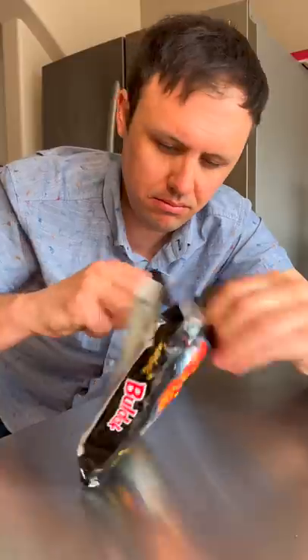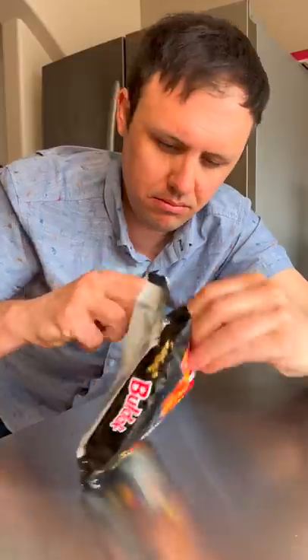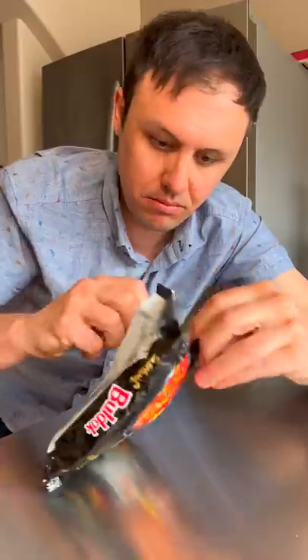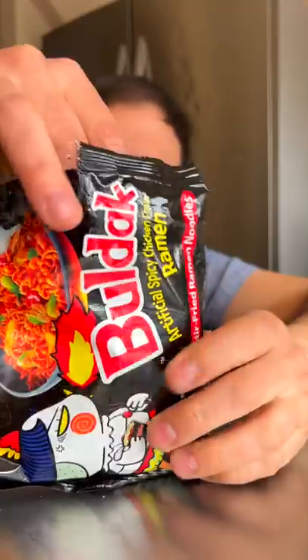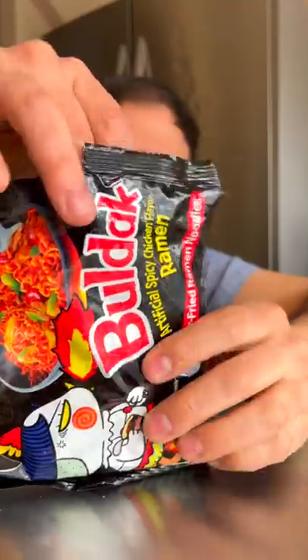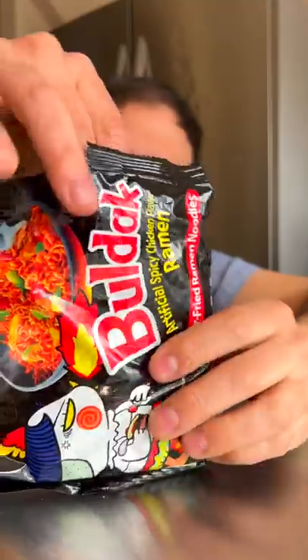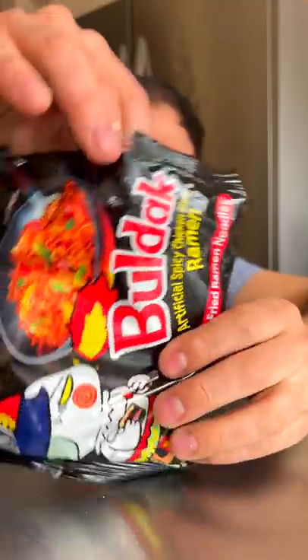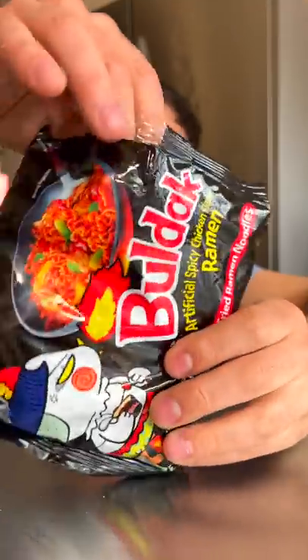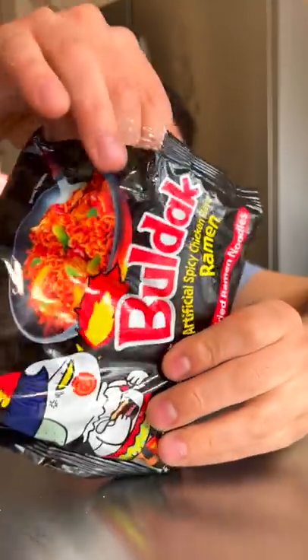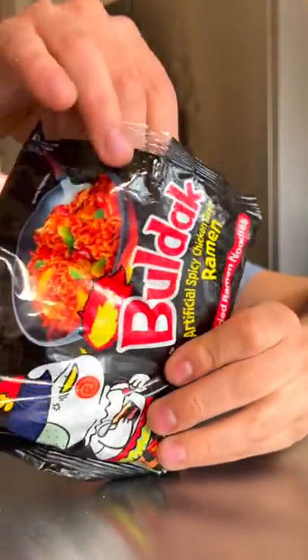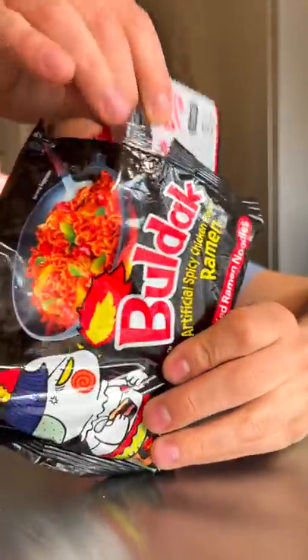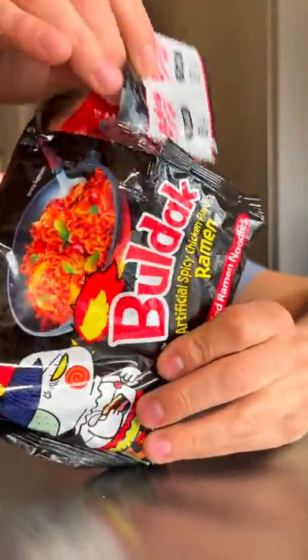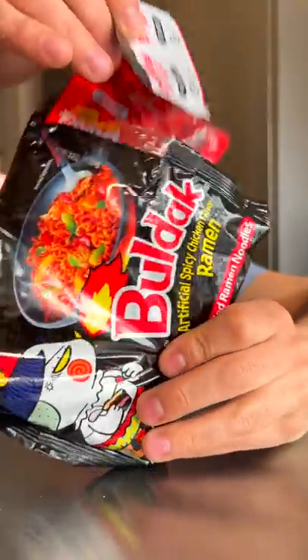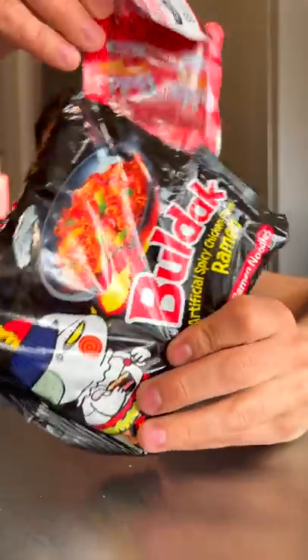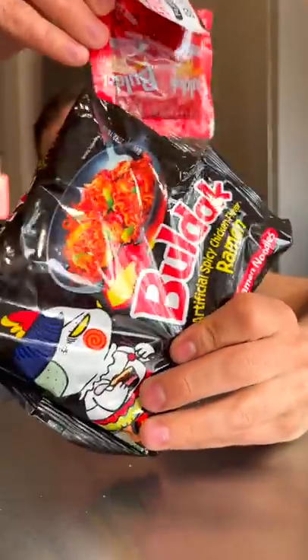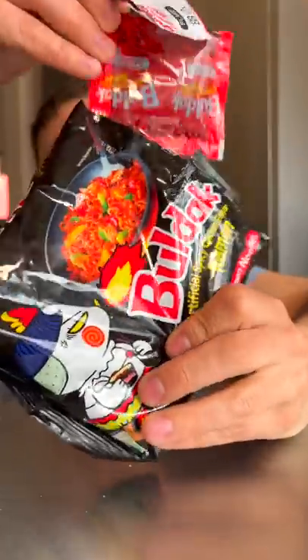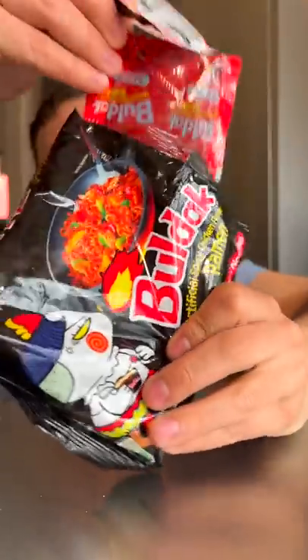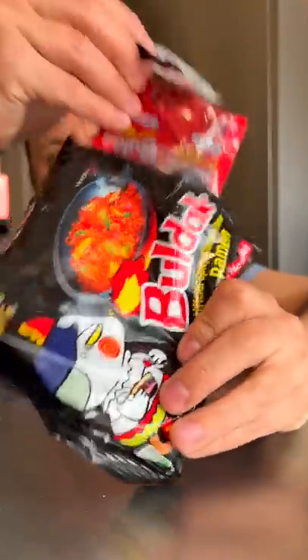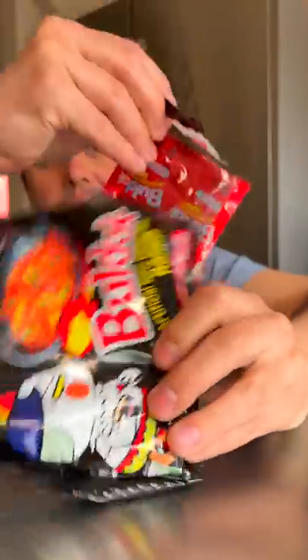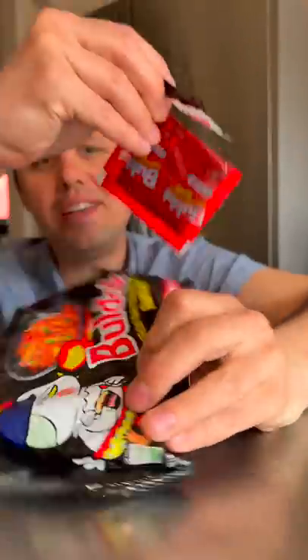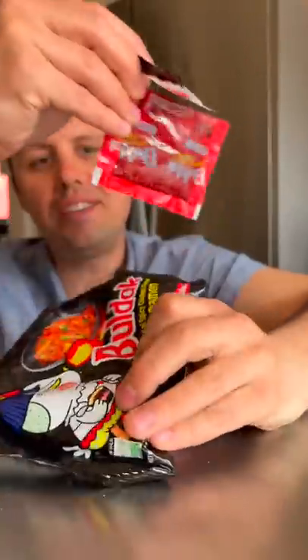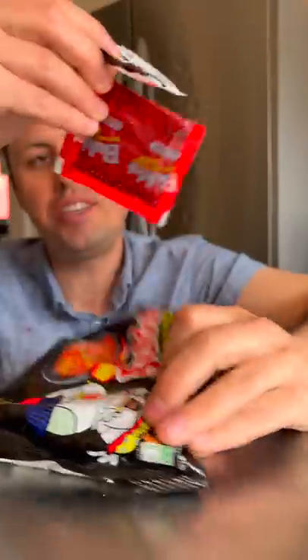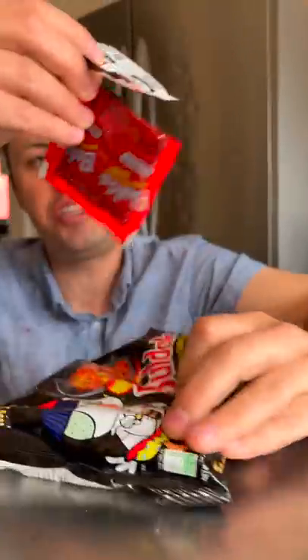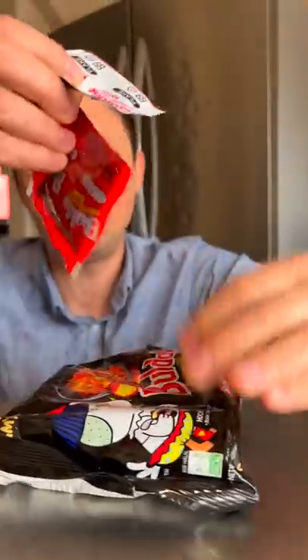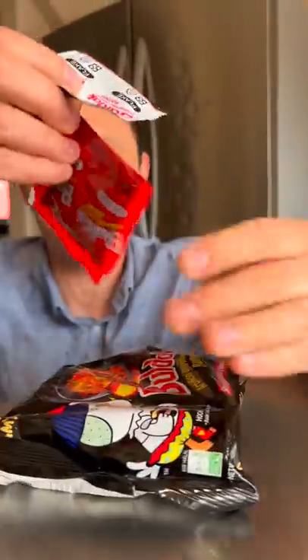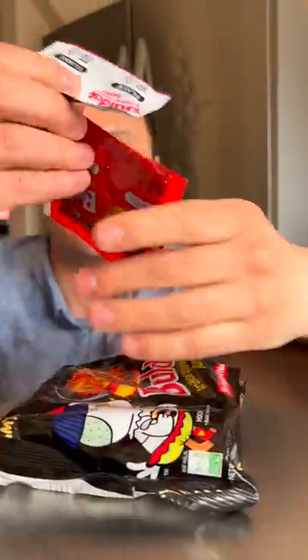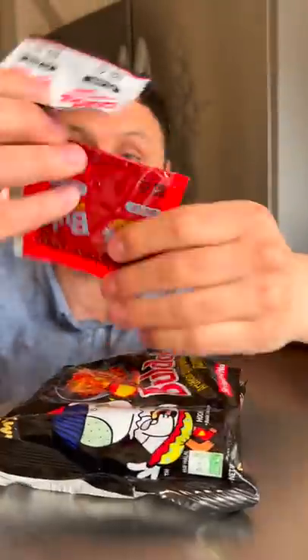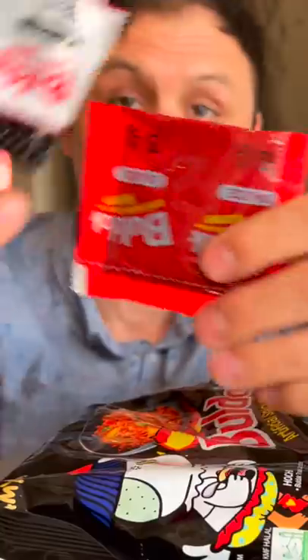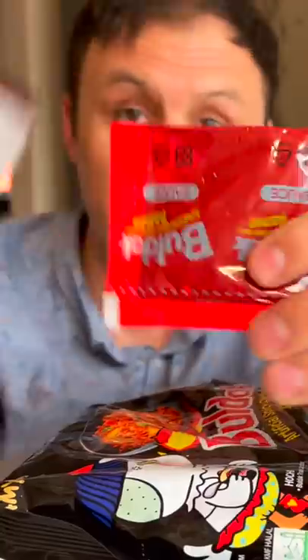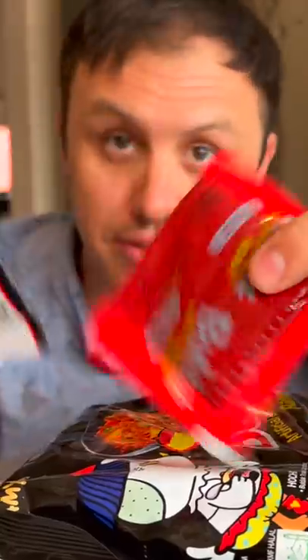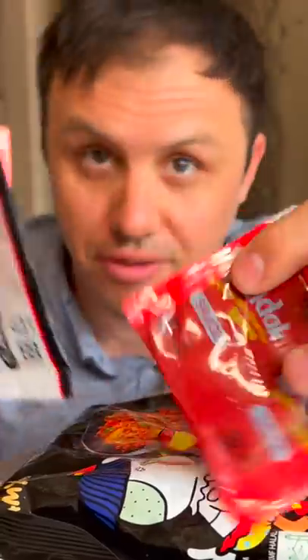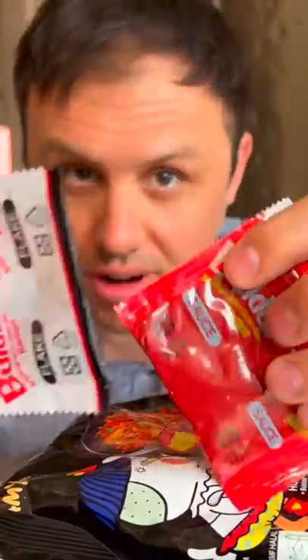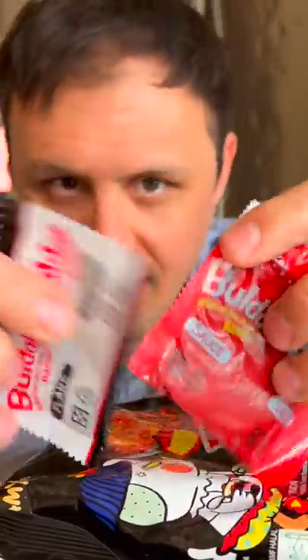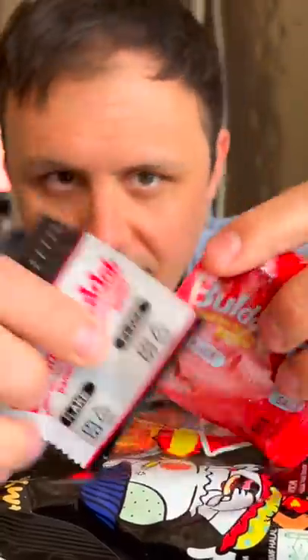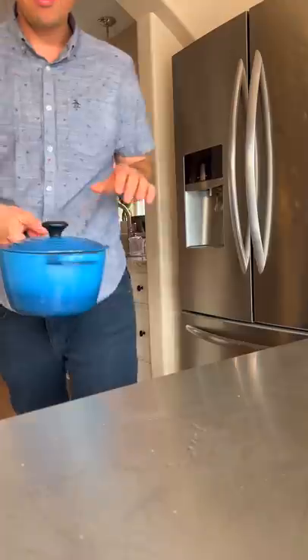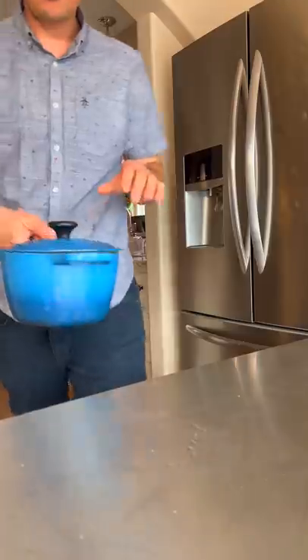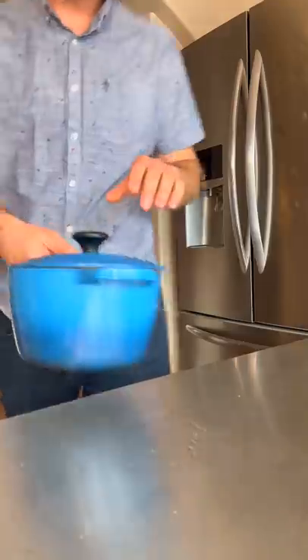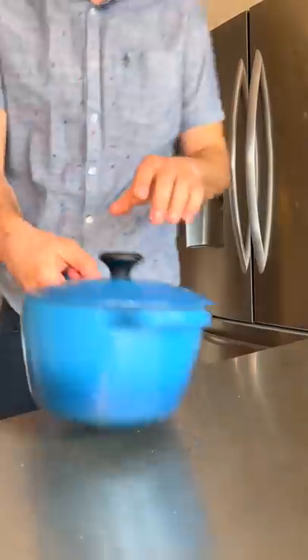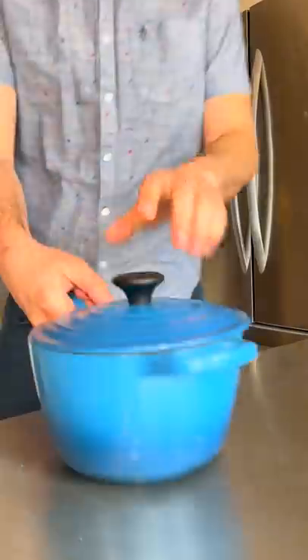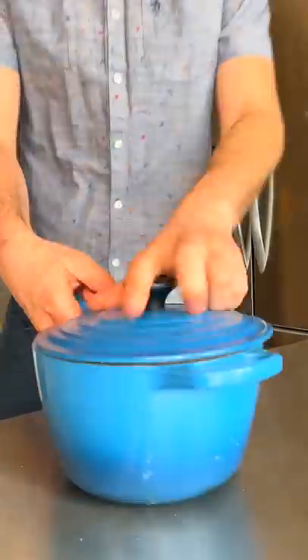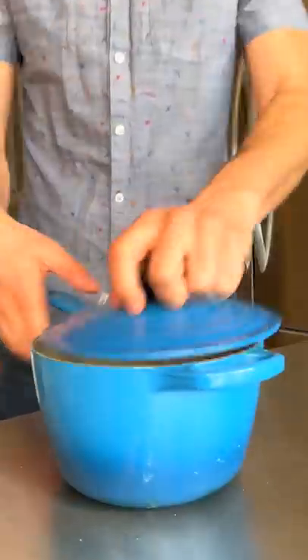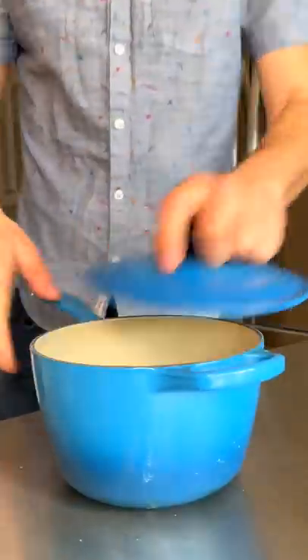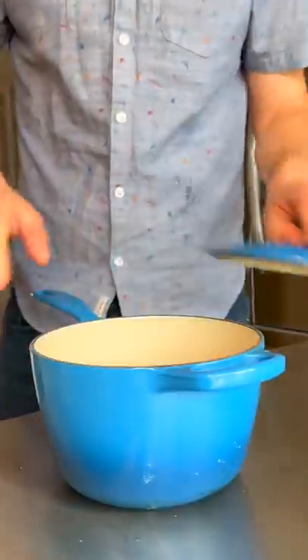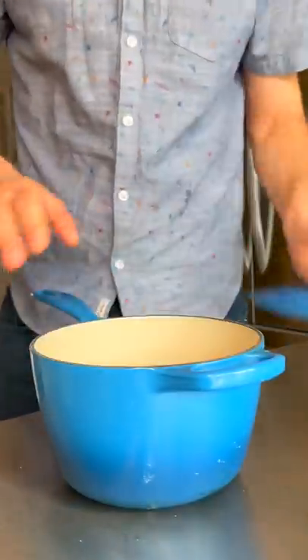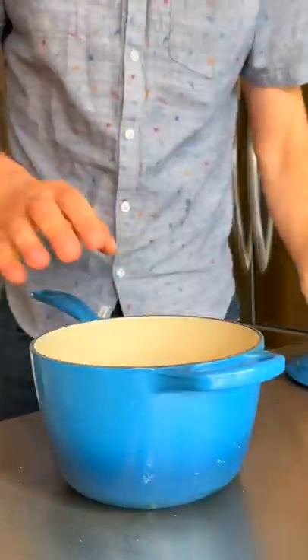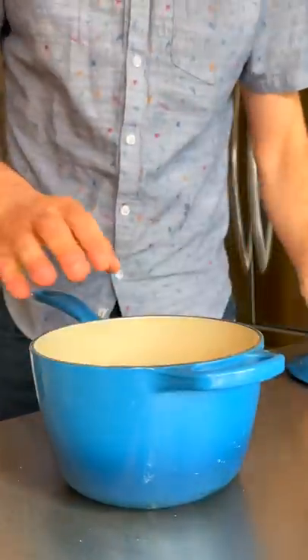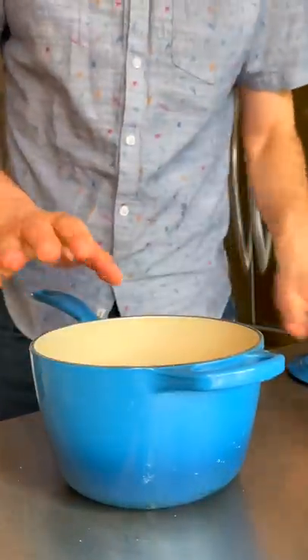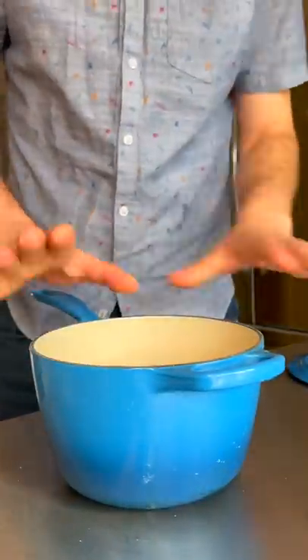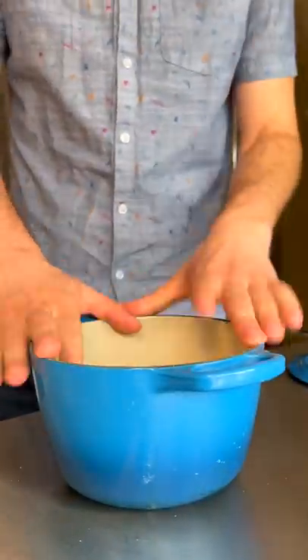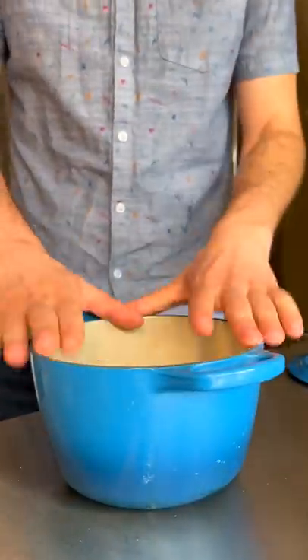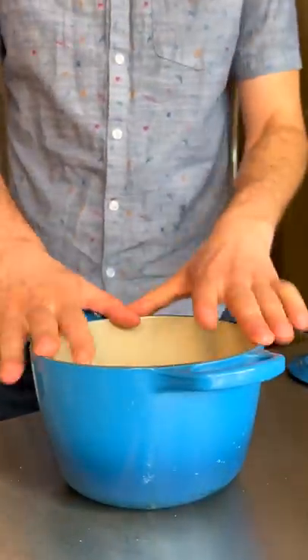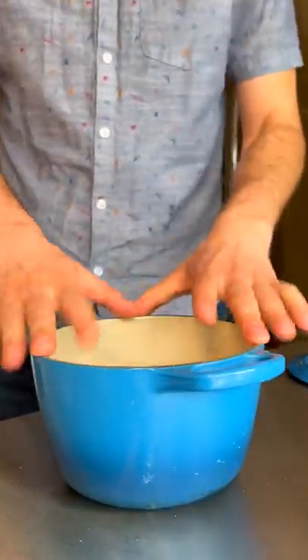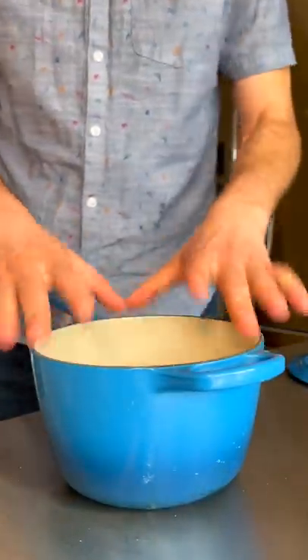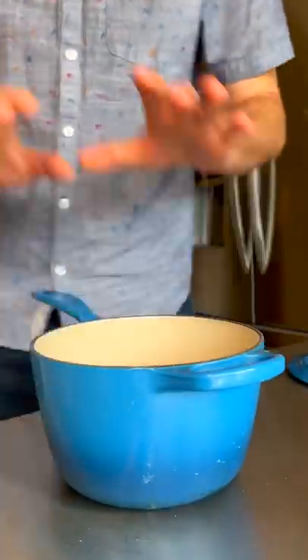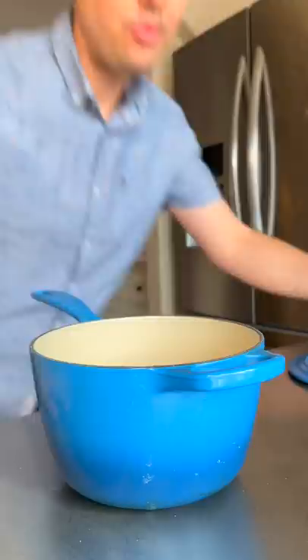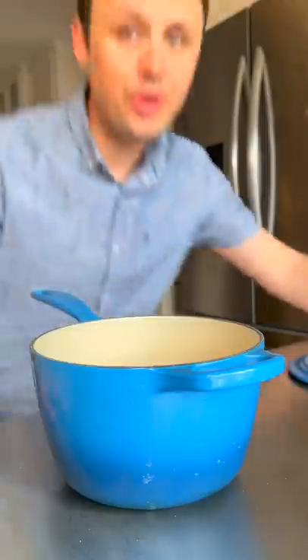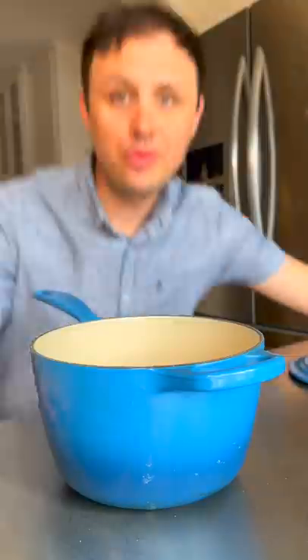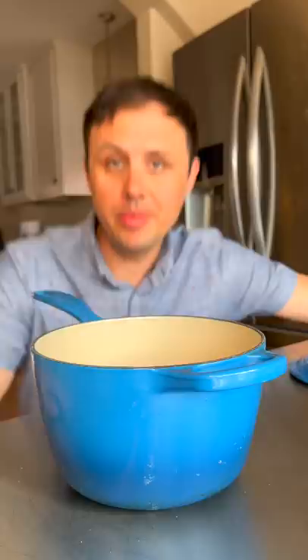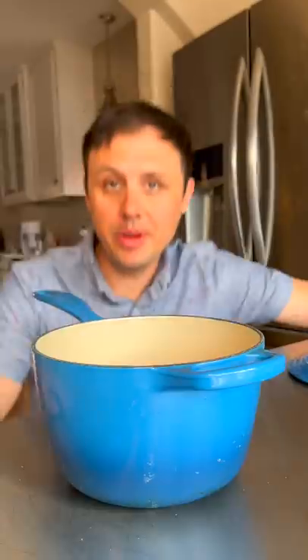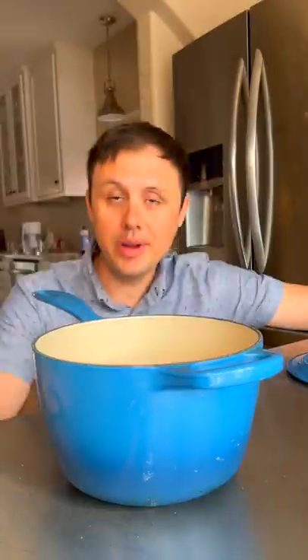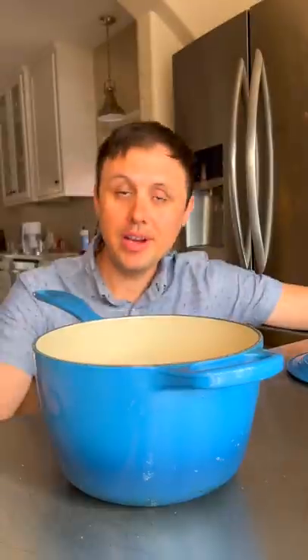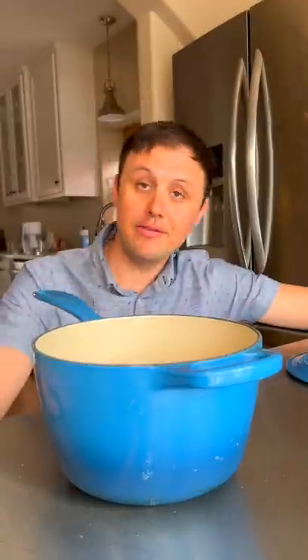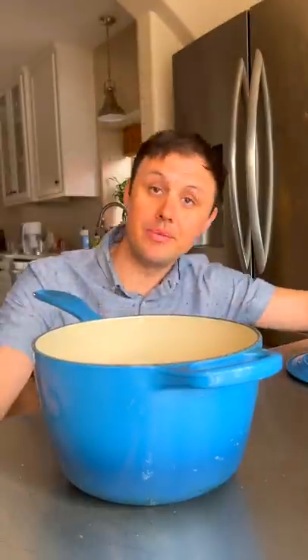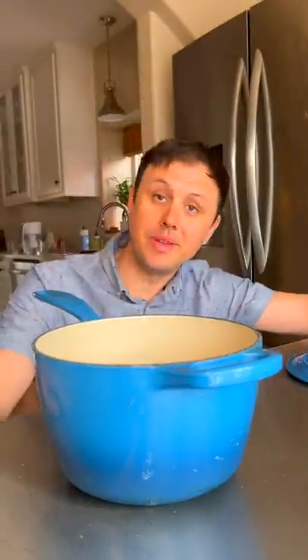So this is a Korean brand spicy chicken stir-fry. I'm gonna follow the actual instructions, which will be weird for me.